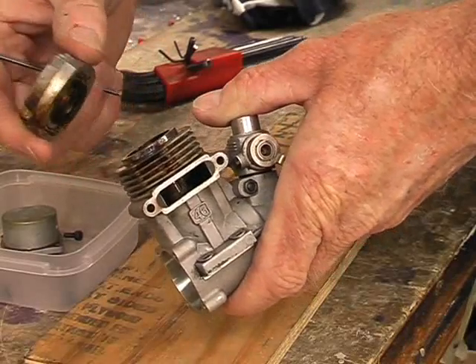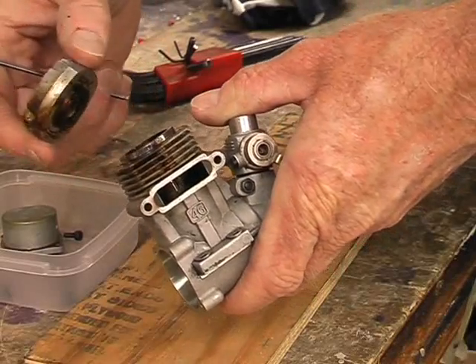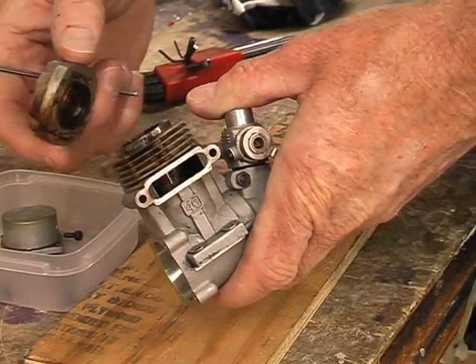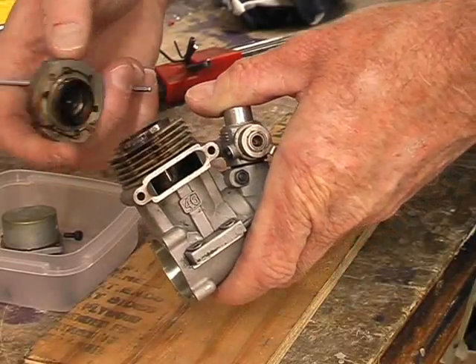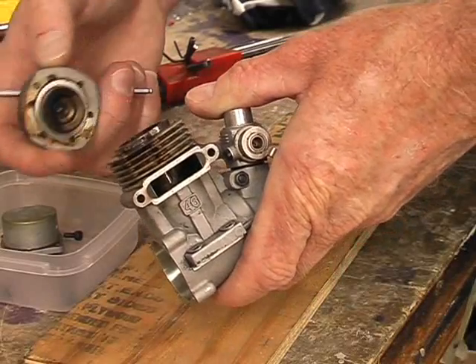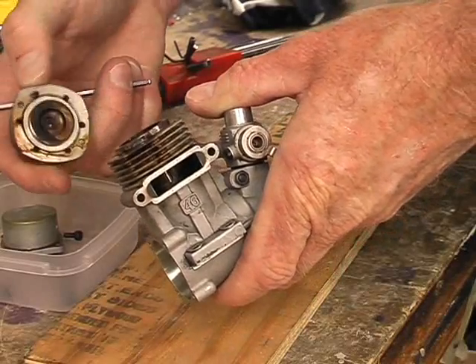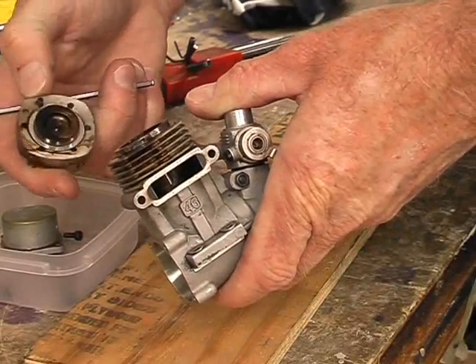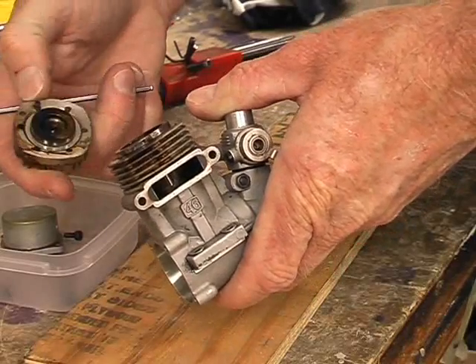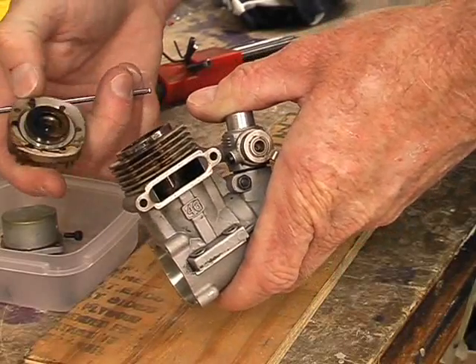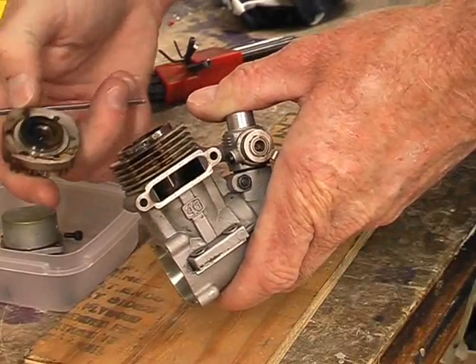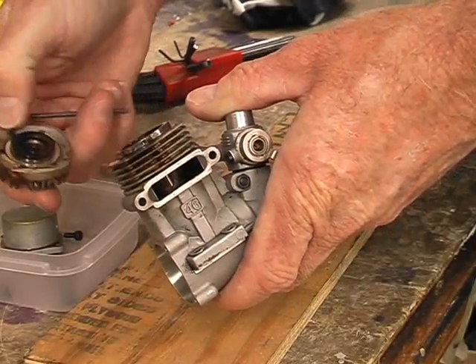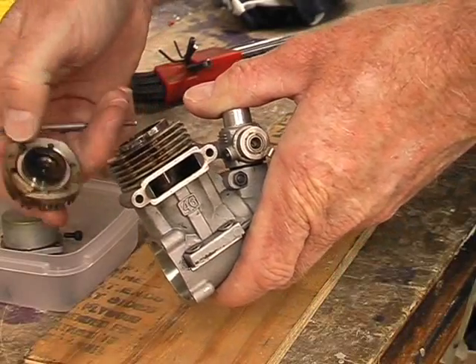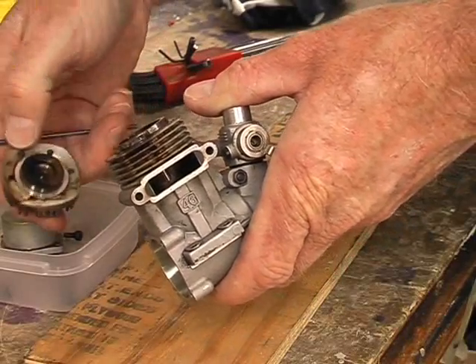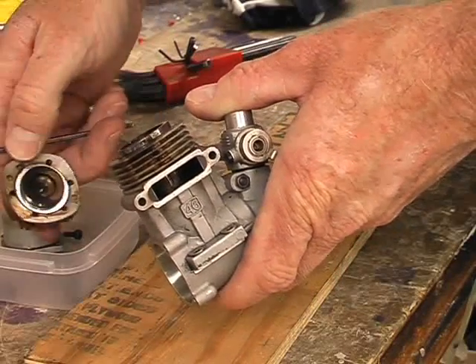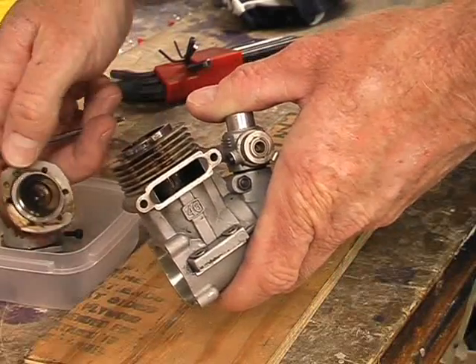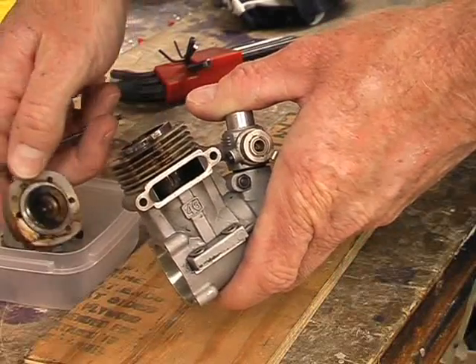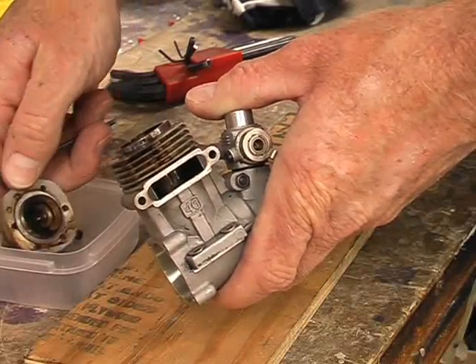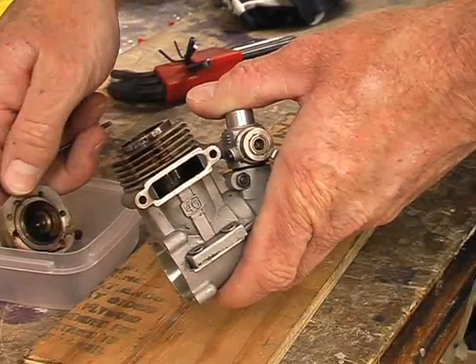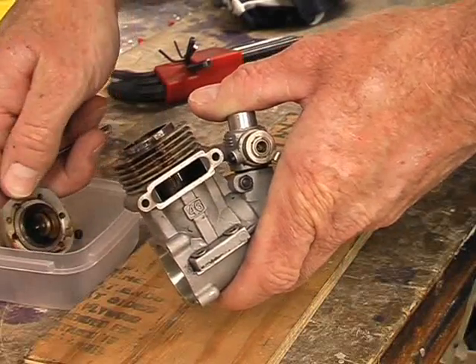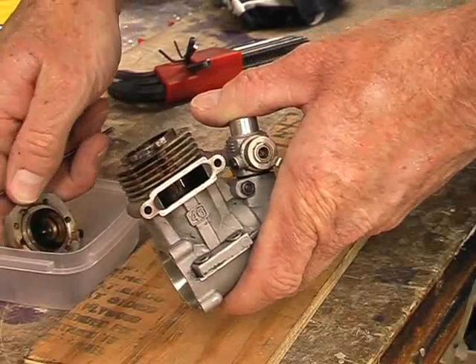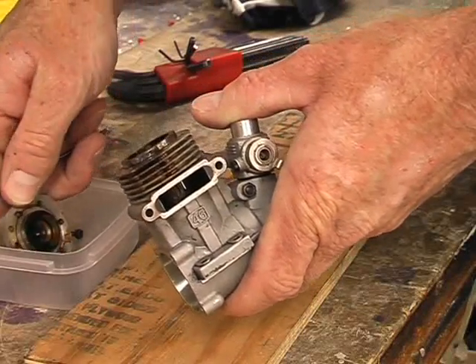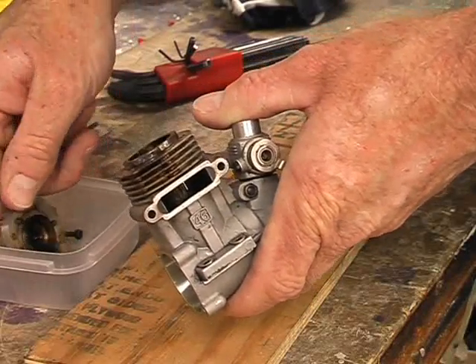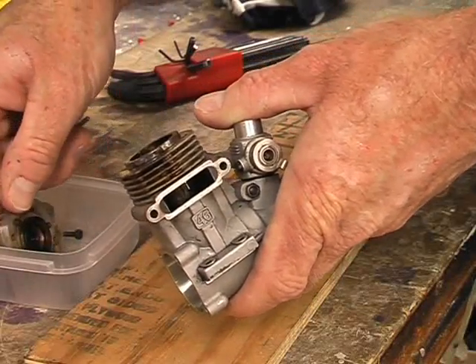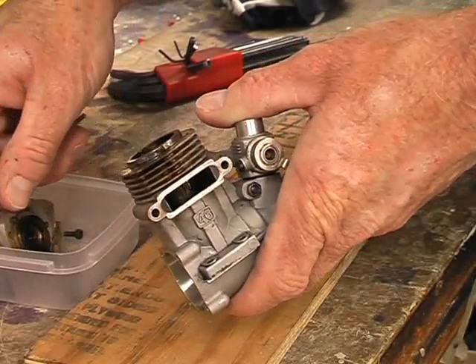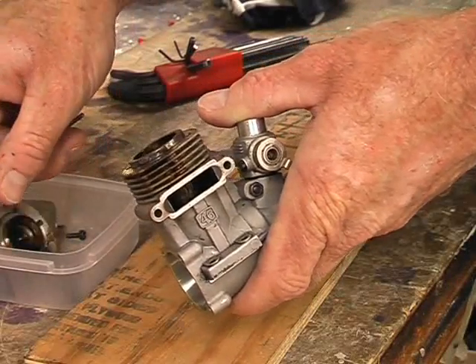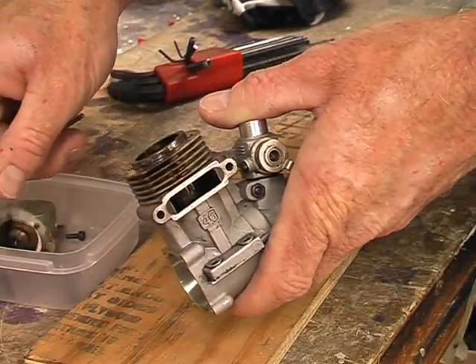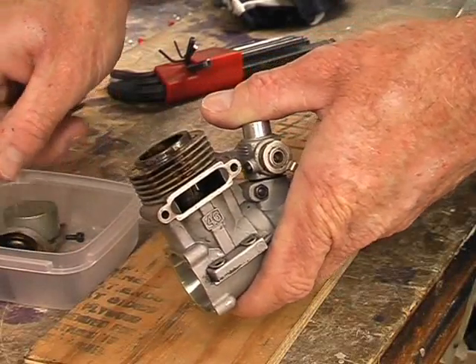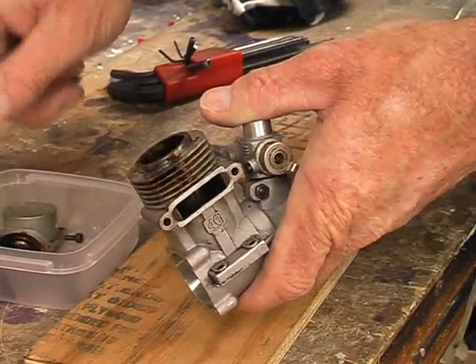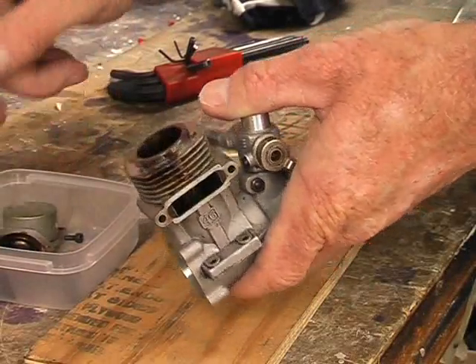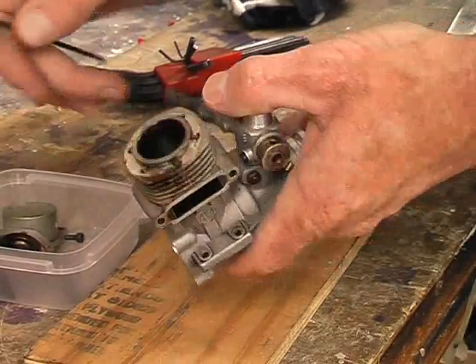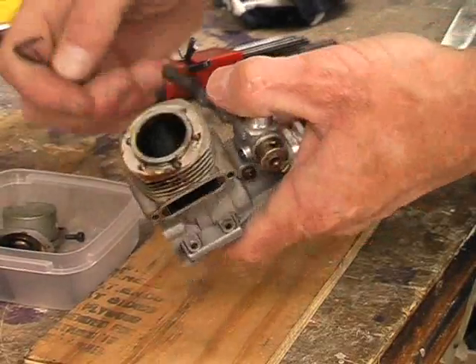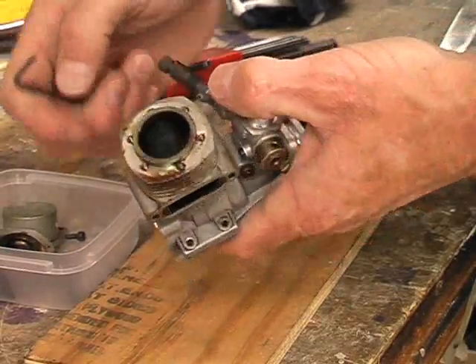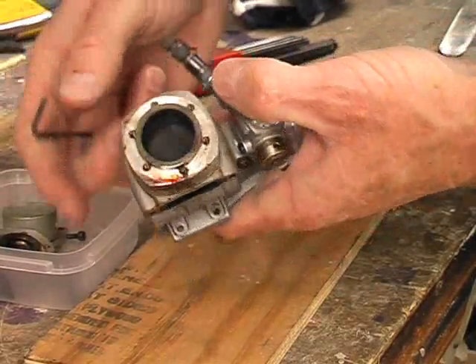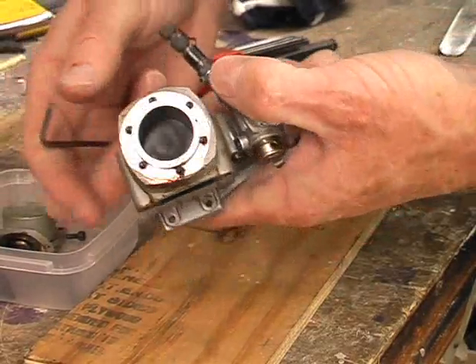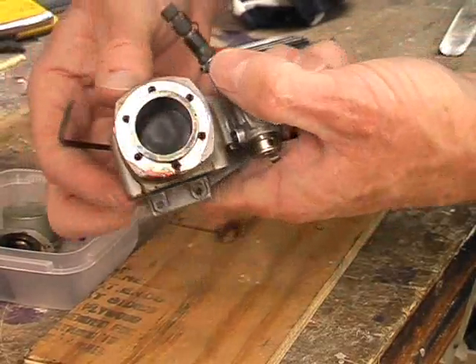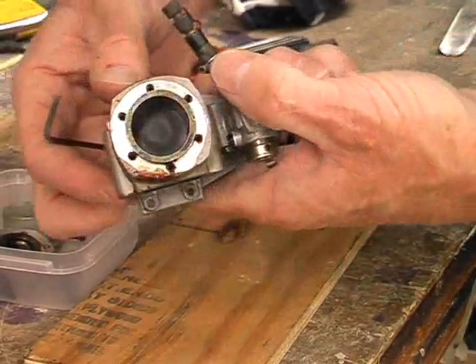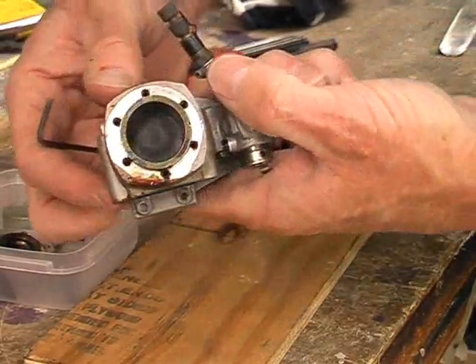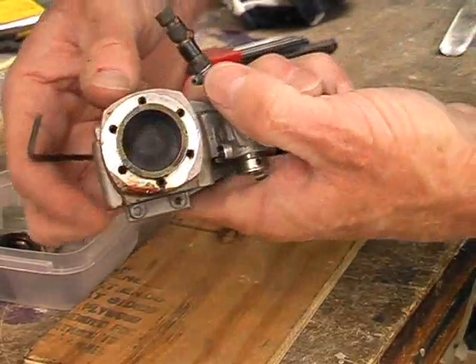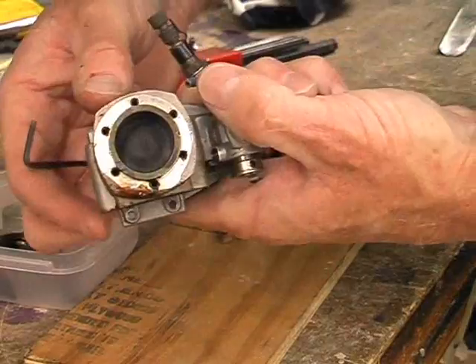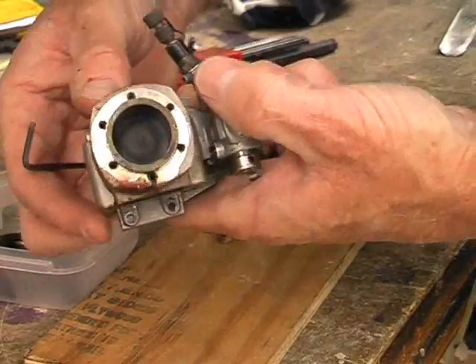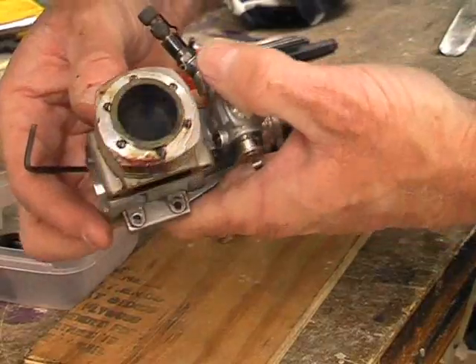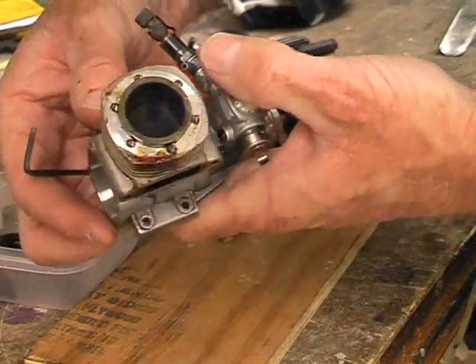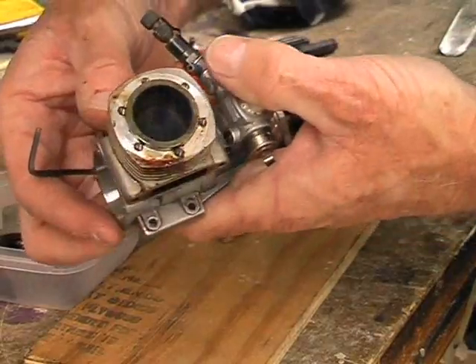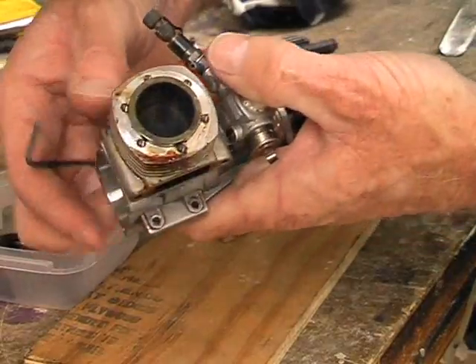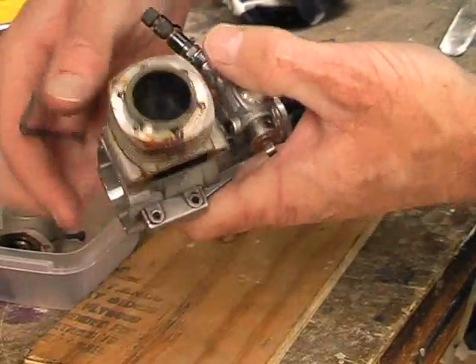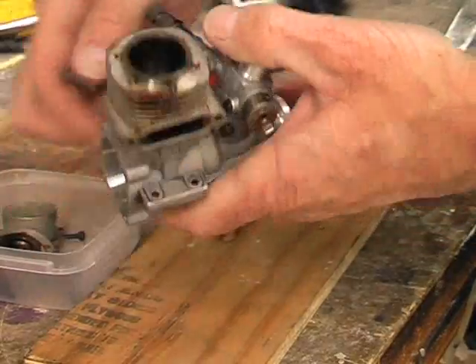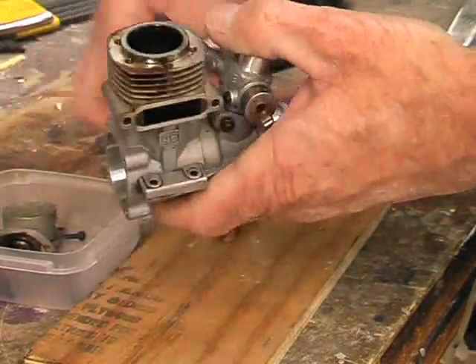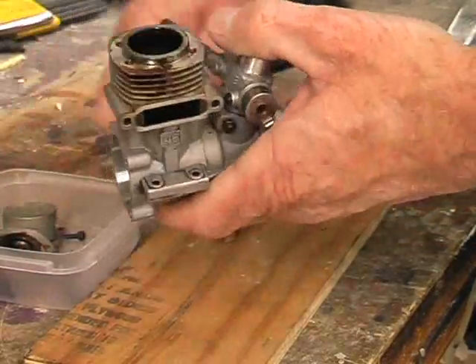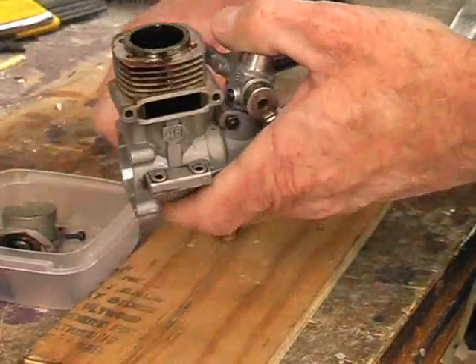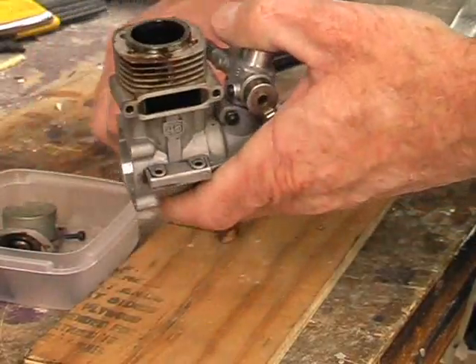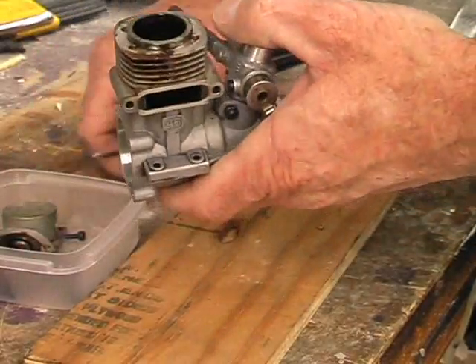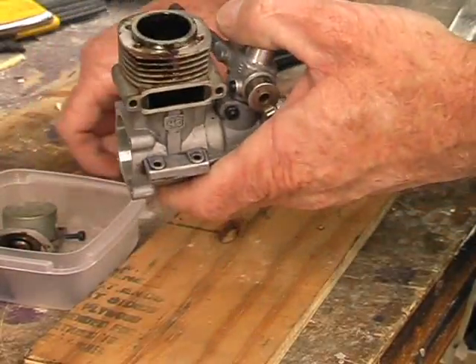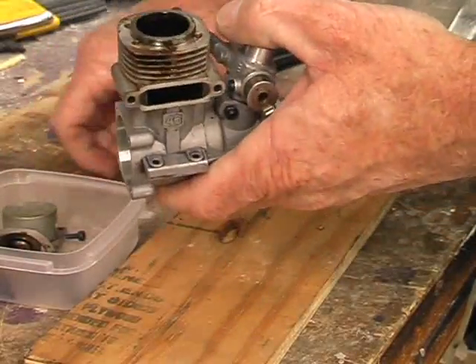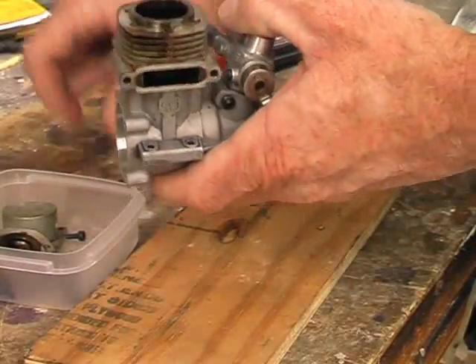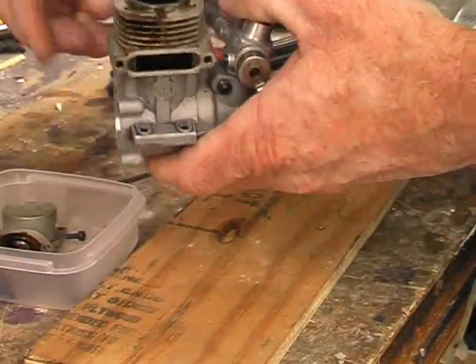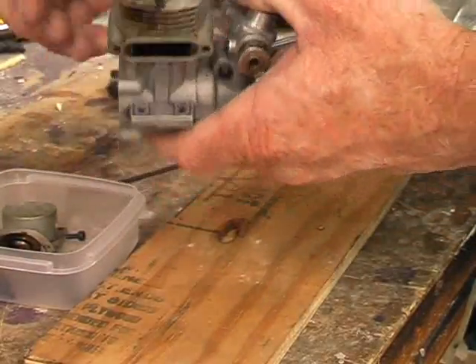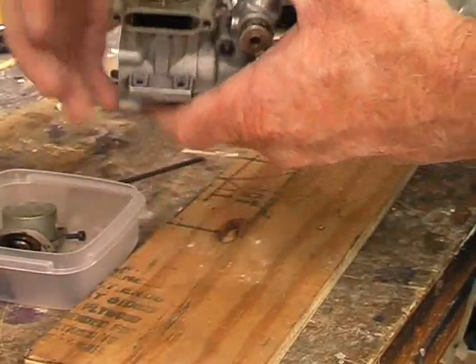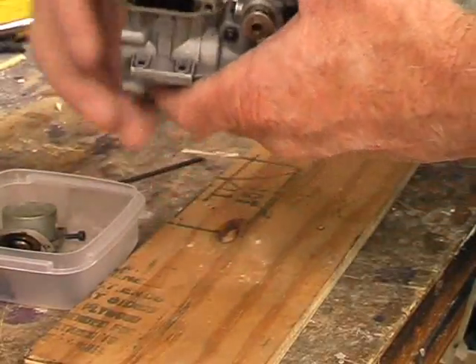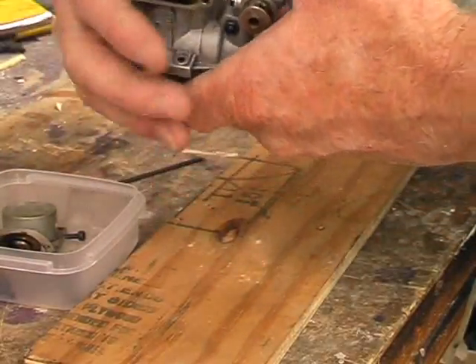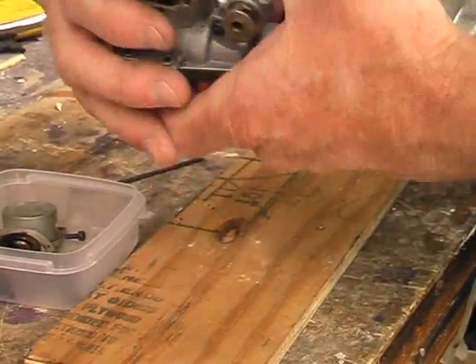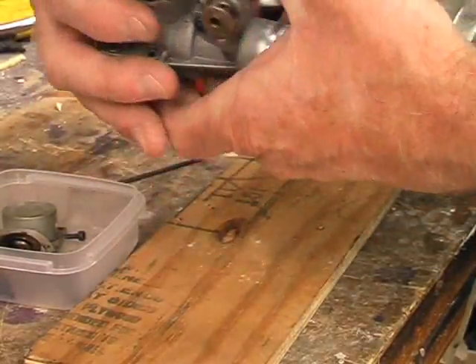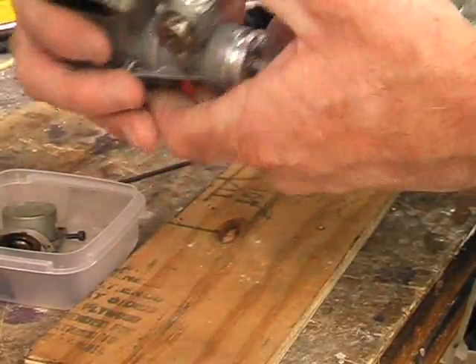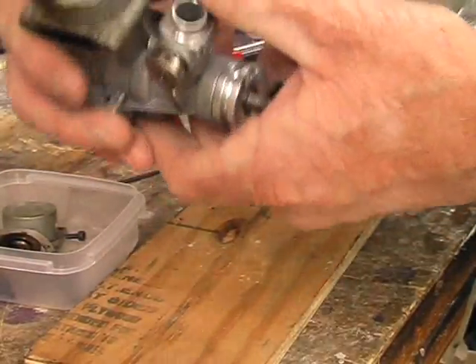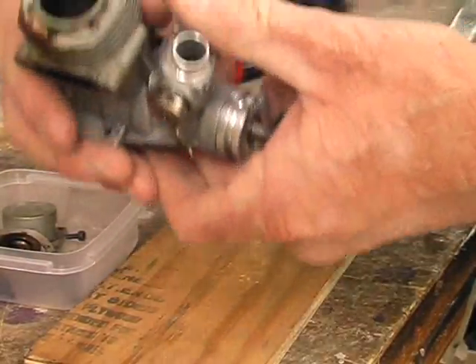There's a little bit of carbon on the head — that's not a problem, that's quite normal. This engine's done 380 hours, so you'd expect a bit of carbon build-up.